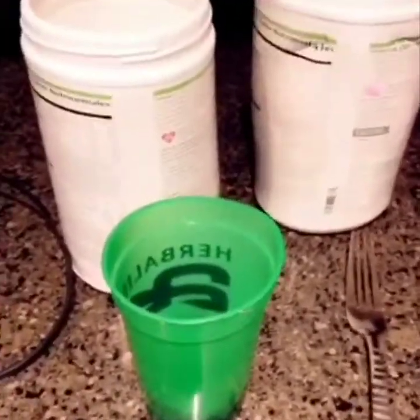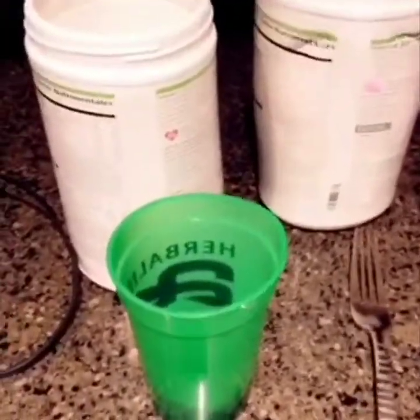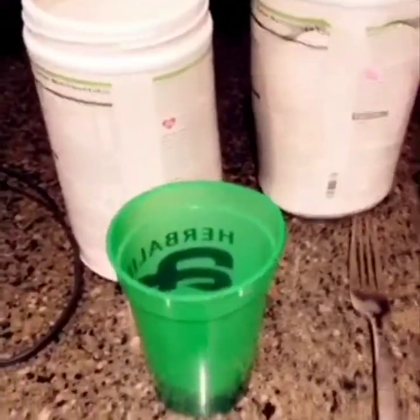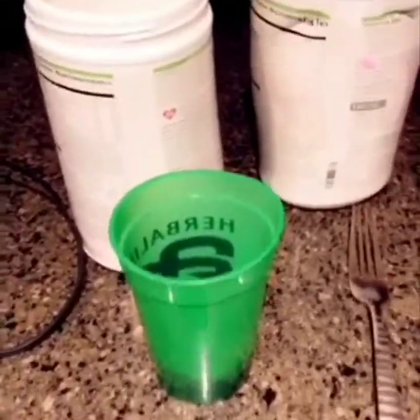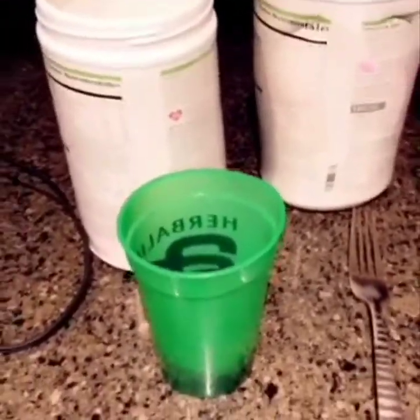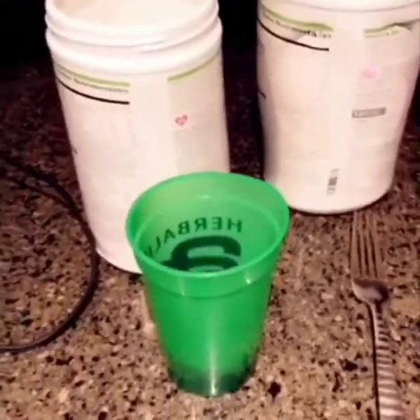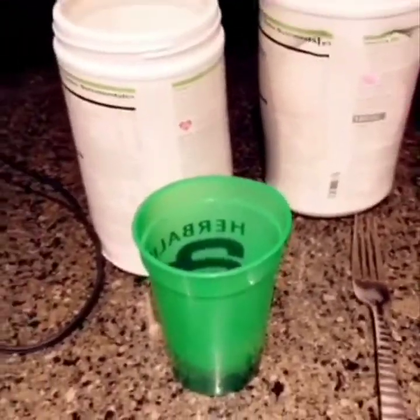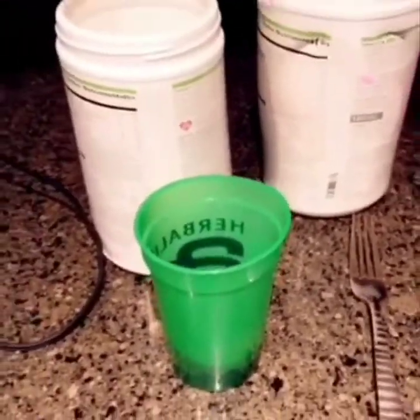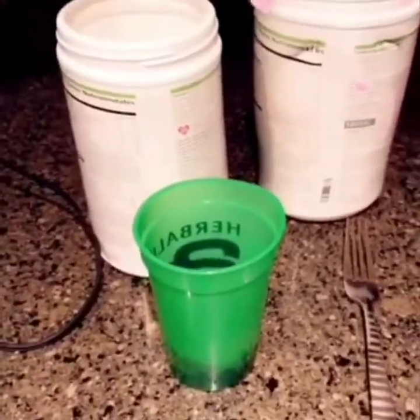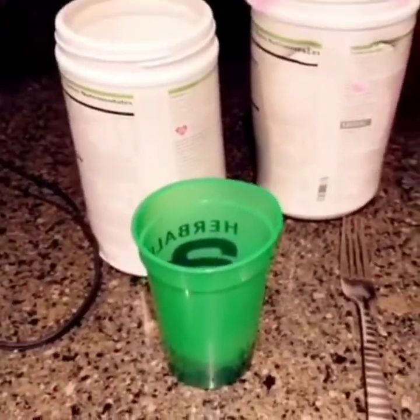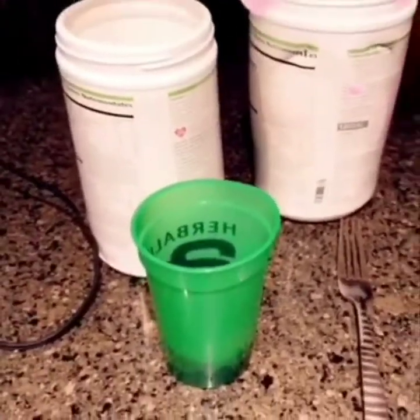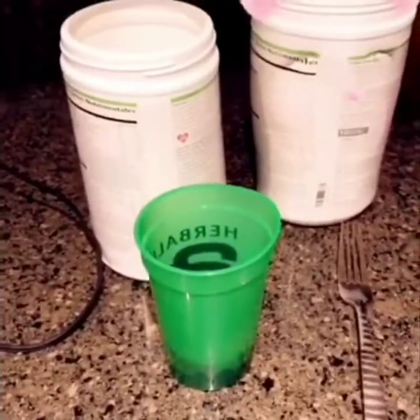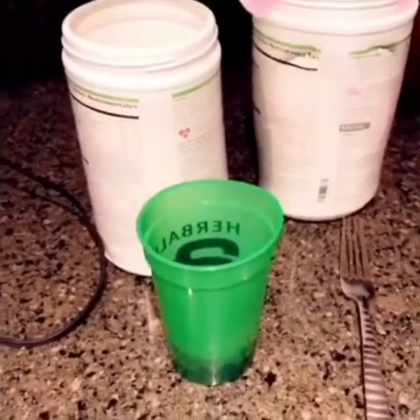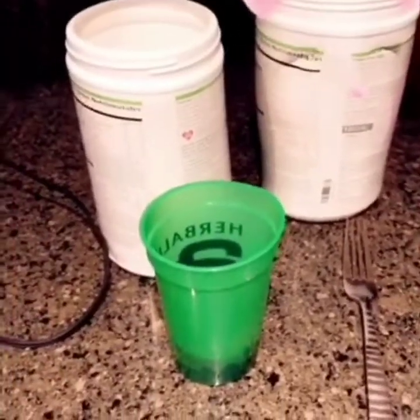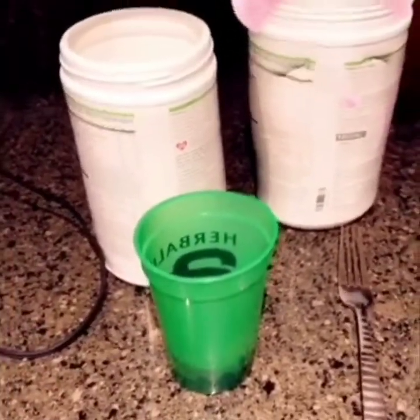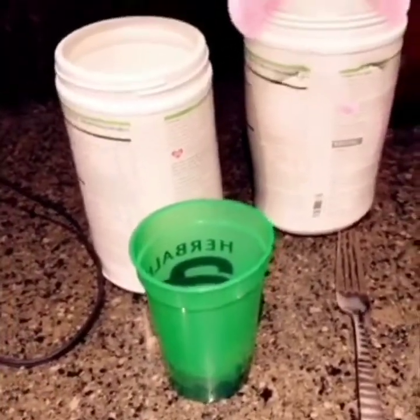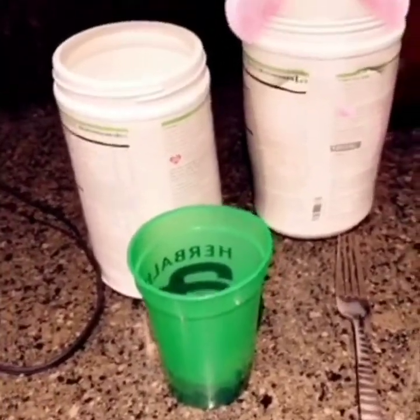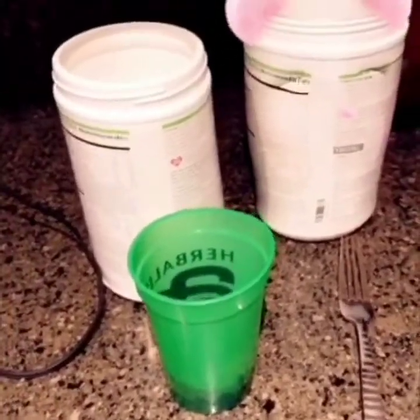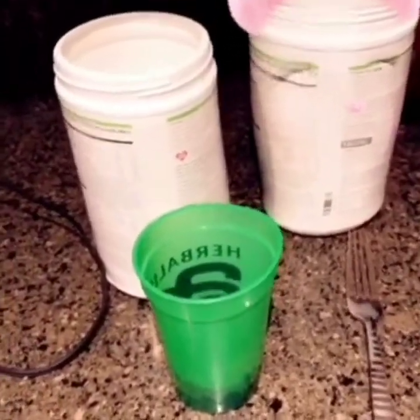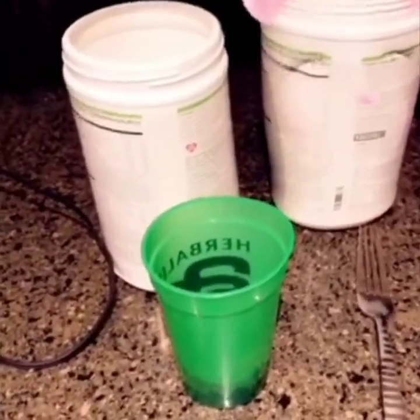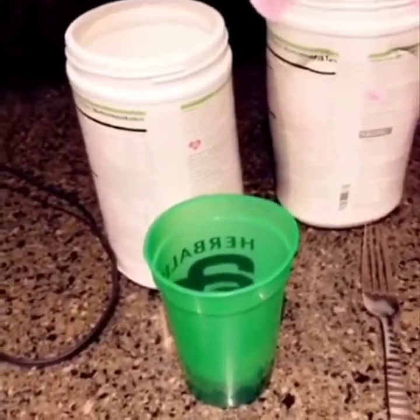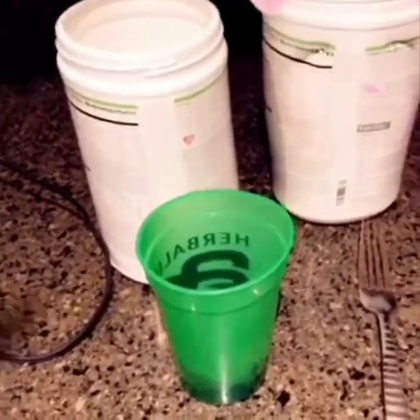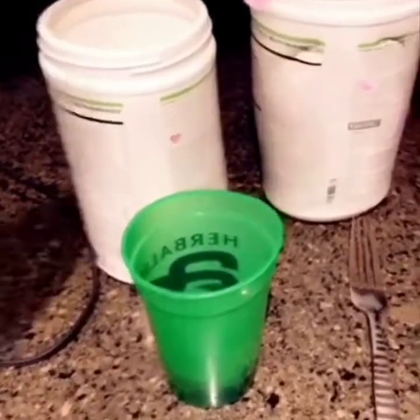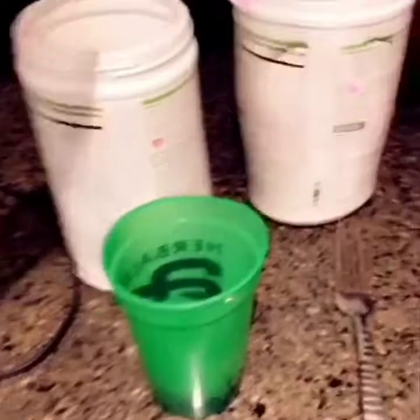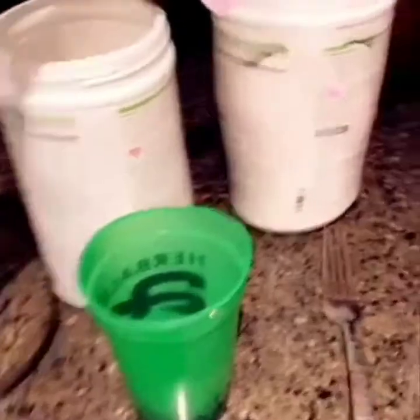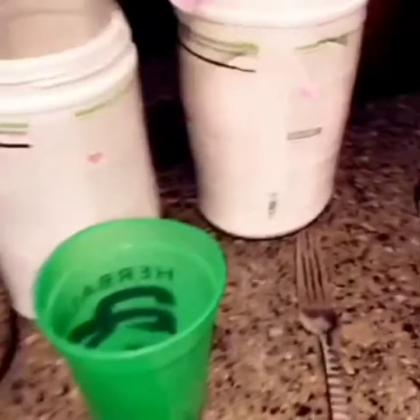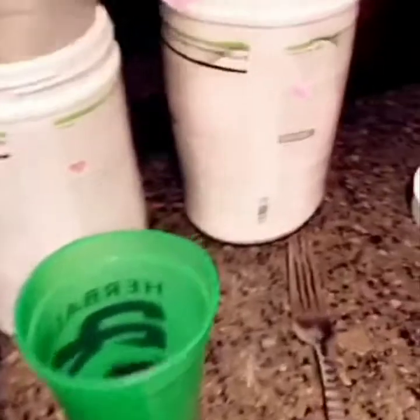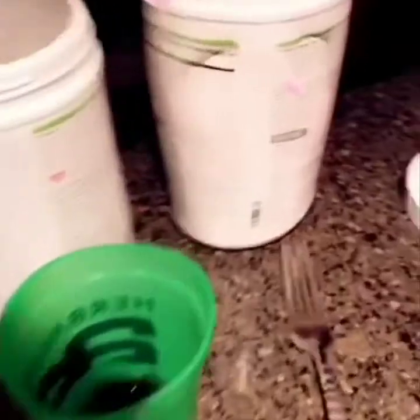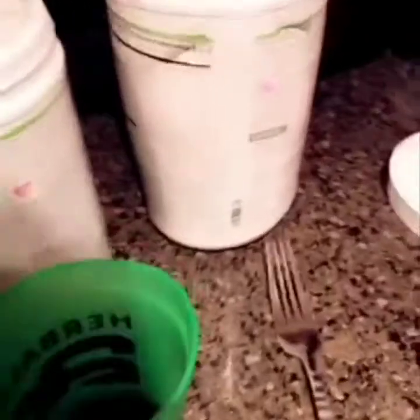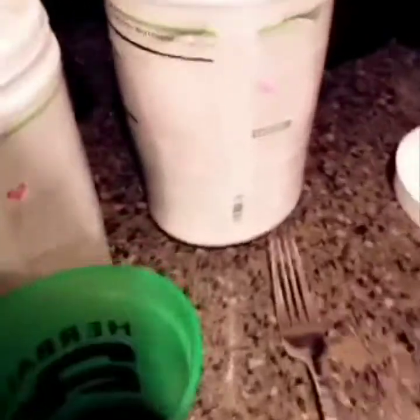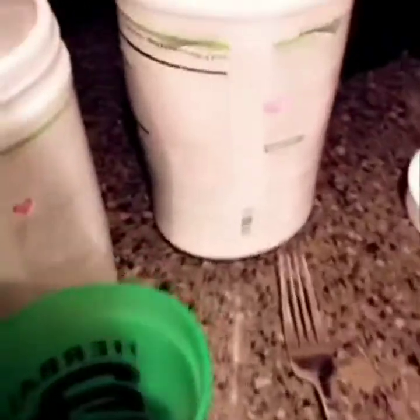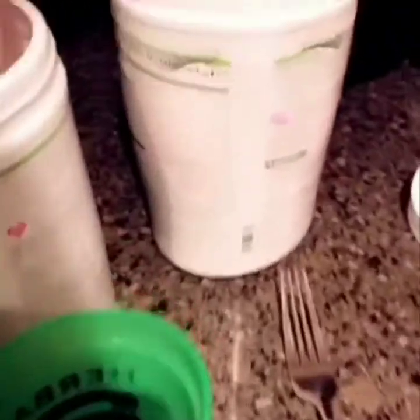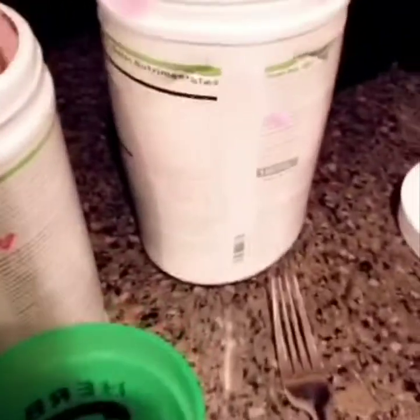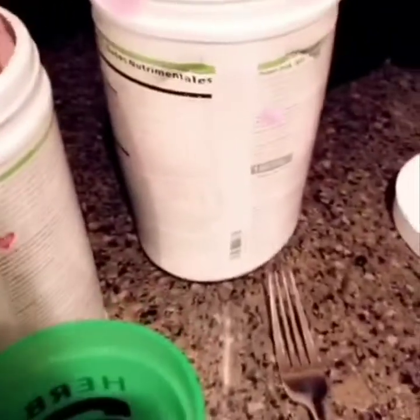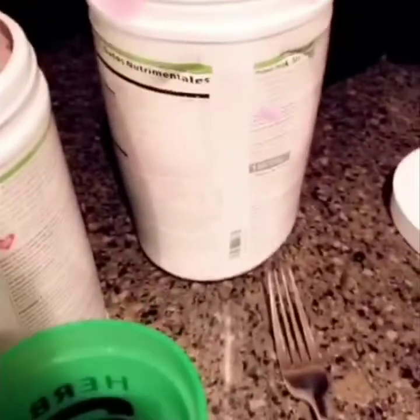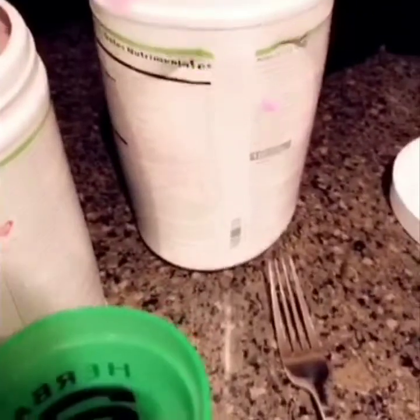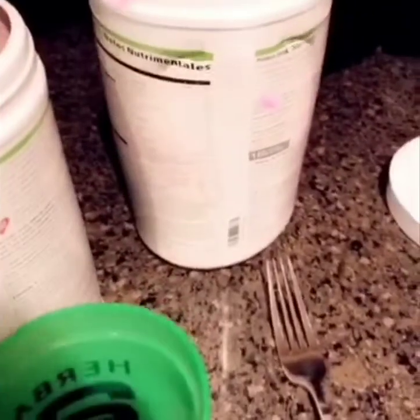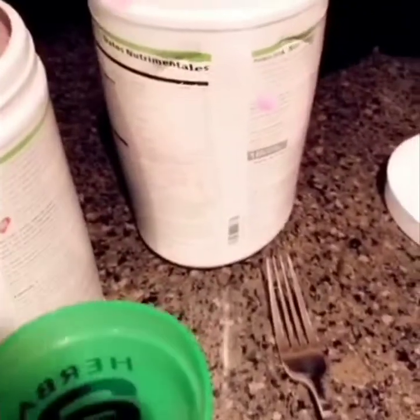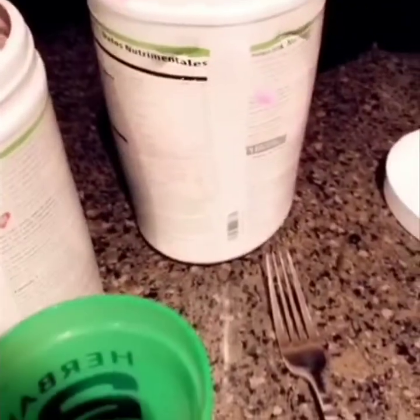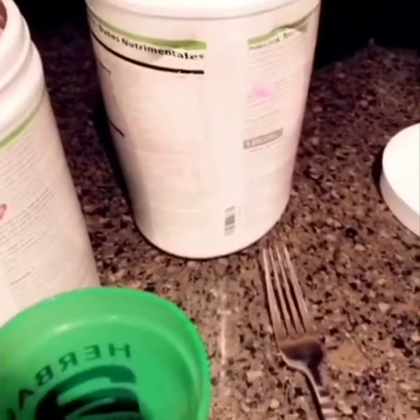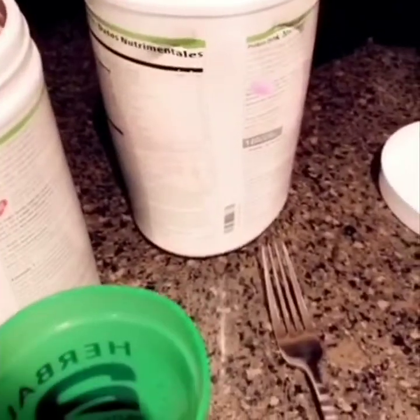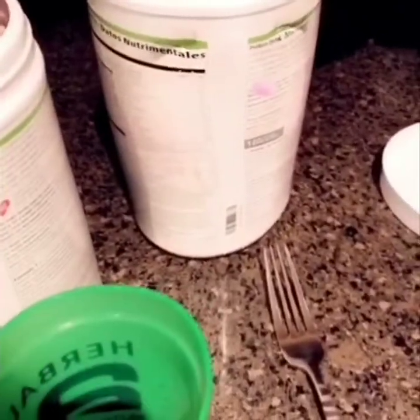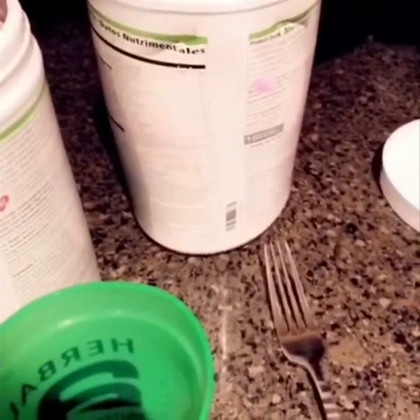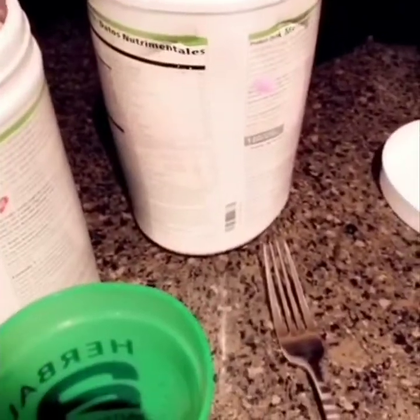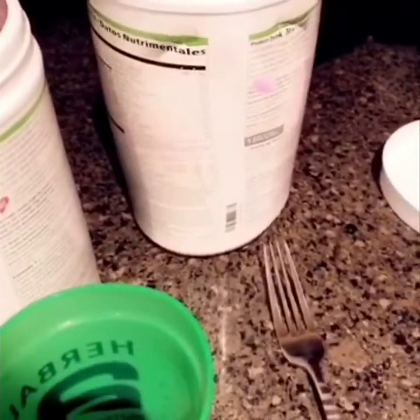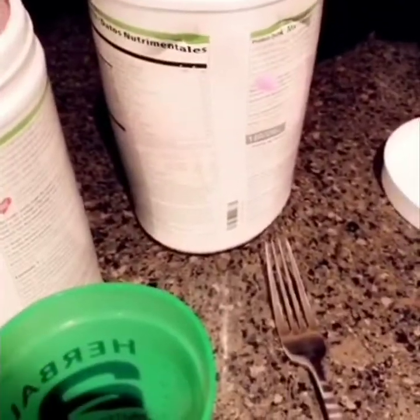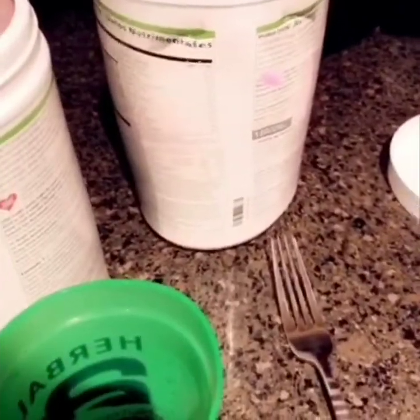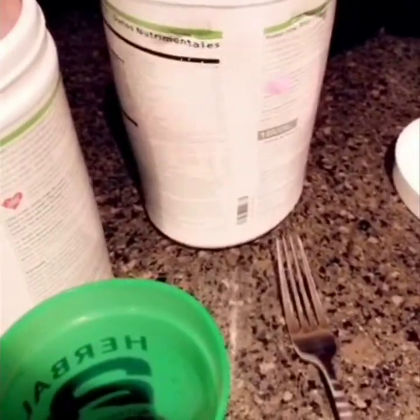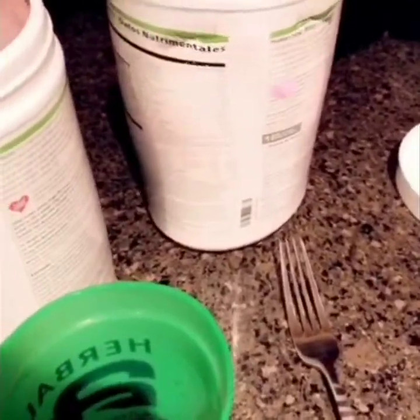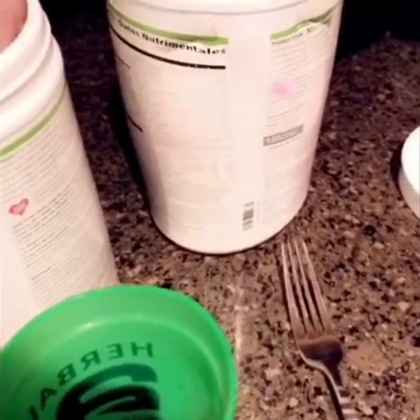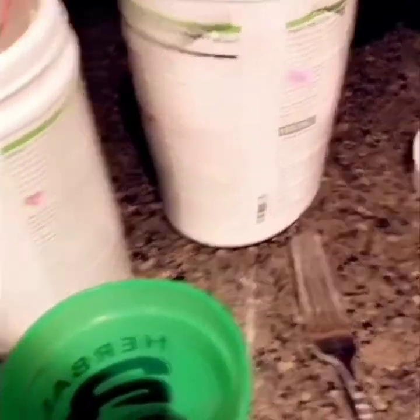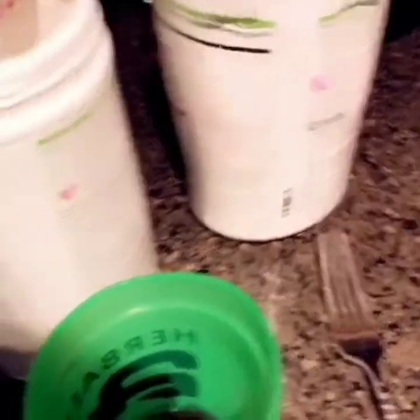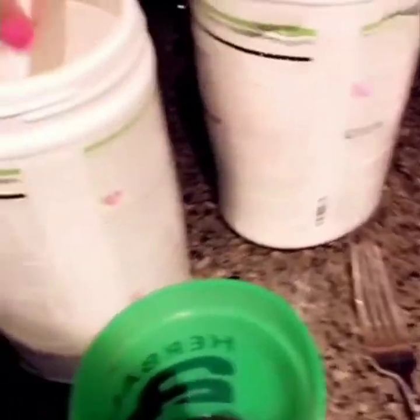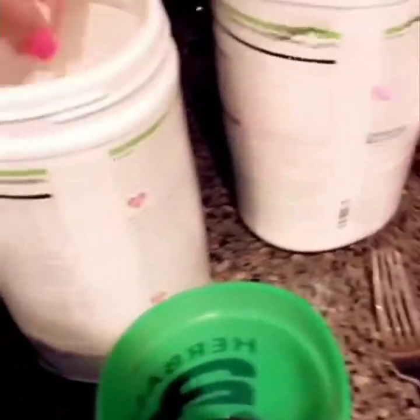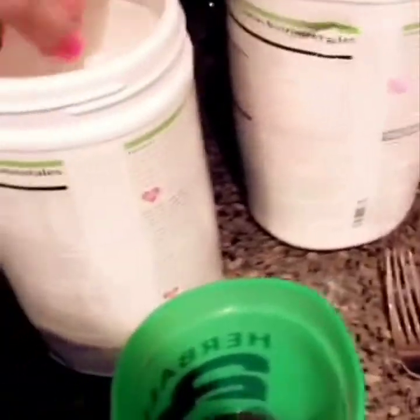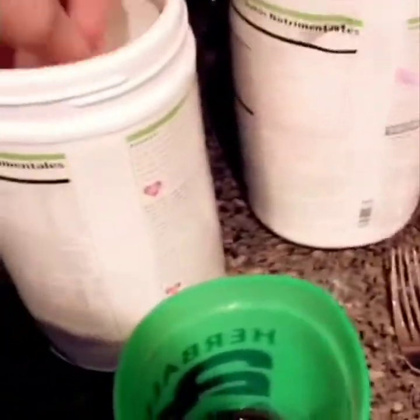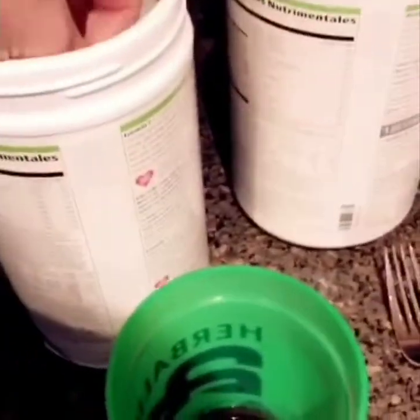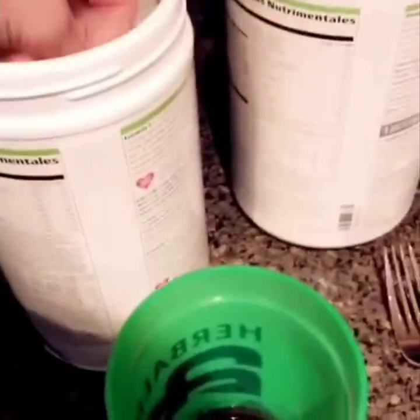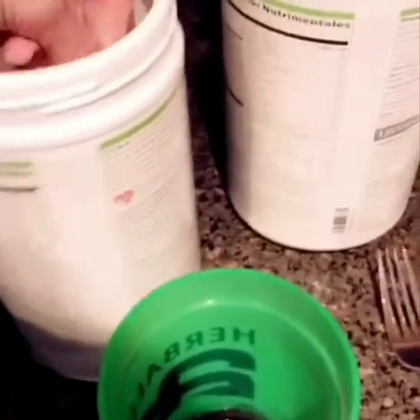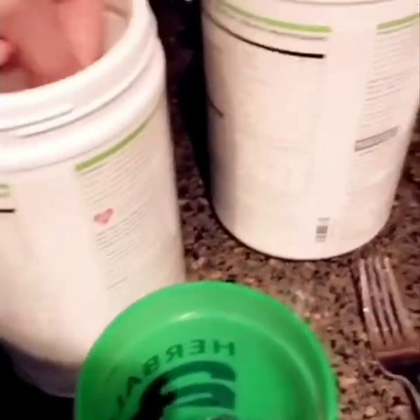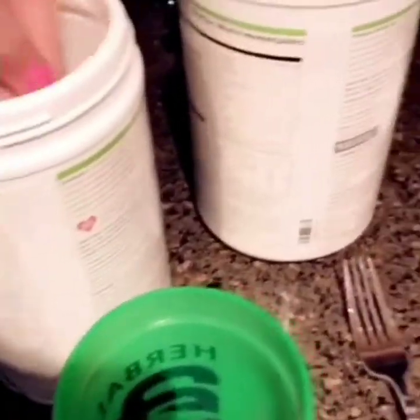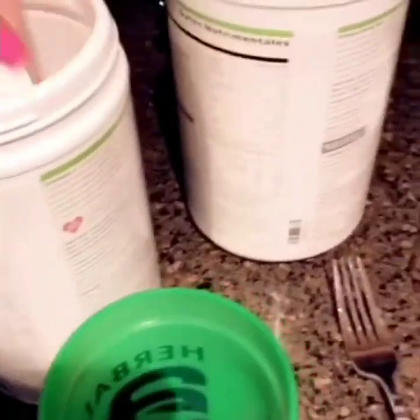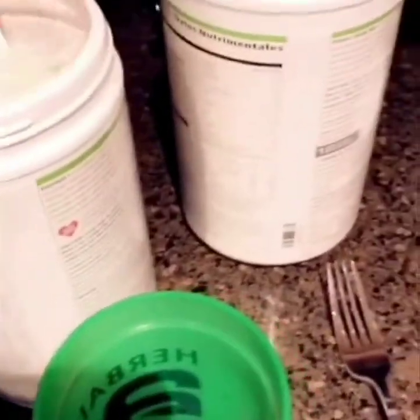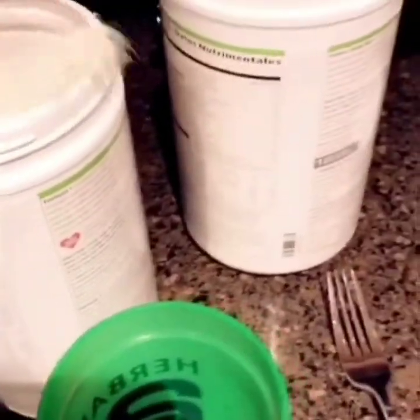Then I'm going to put some protein in. I'm going to put one scoop and two scoops — I'm doing cookies and cream because that's what I'm doing.